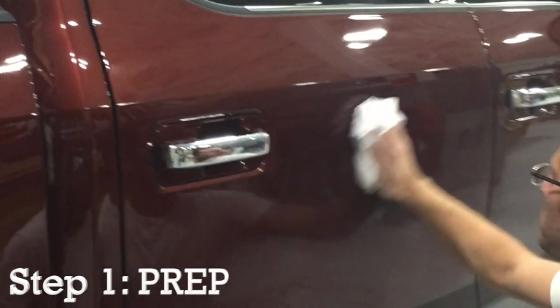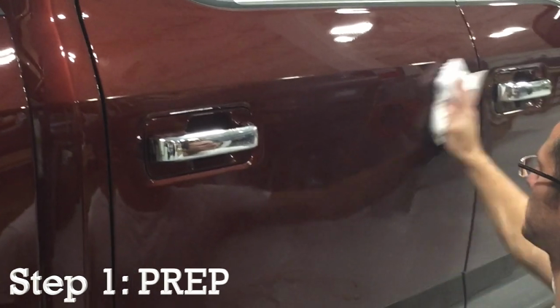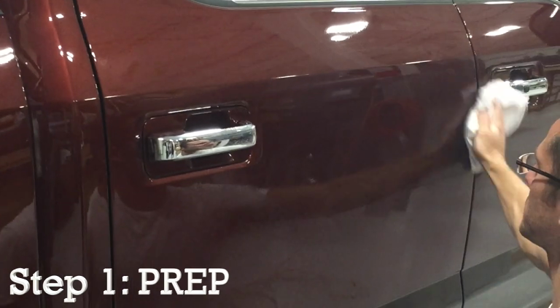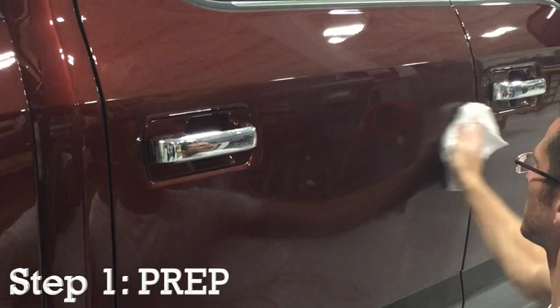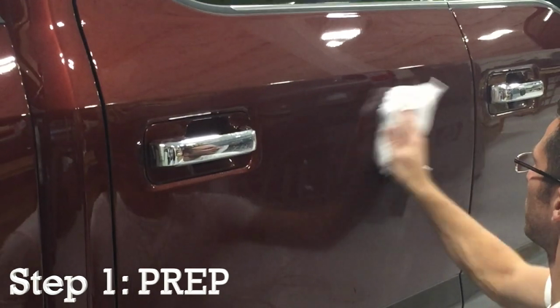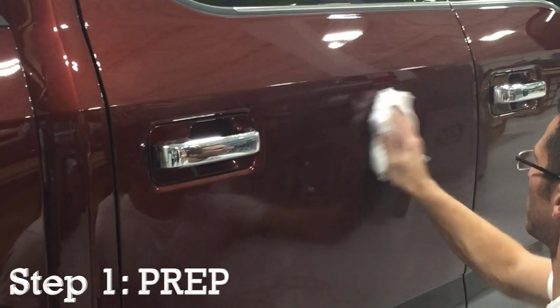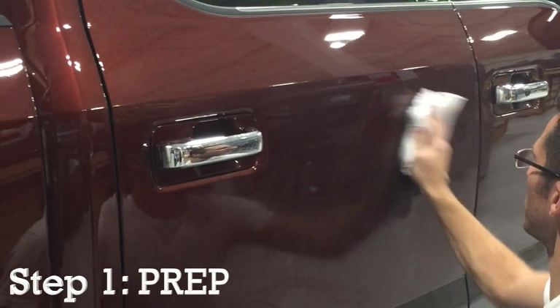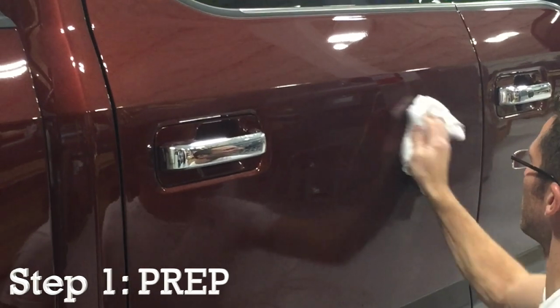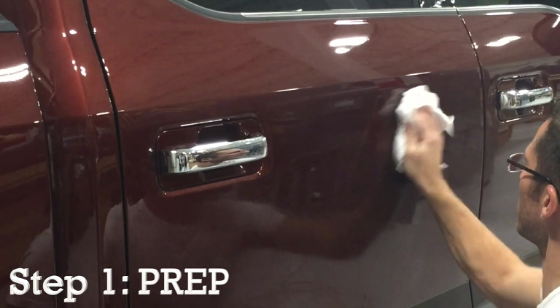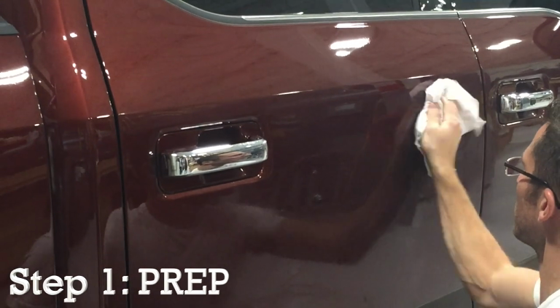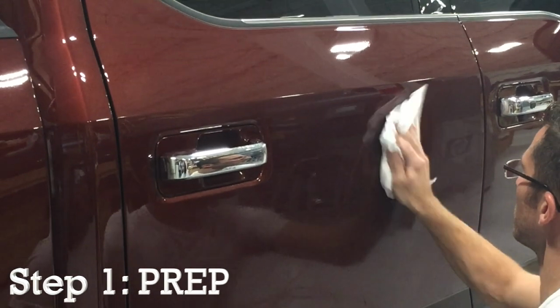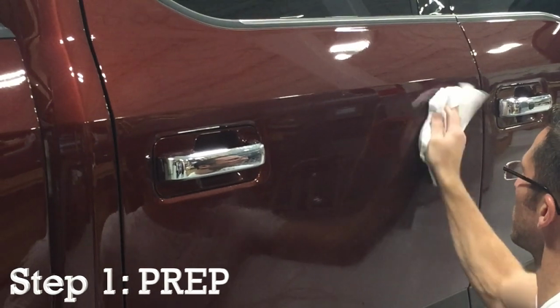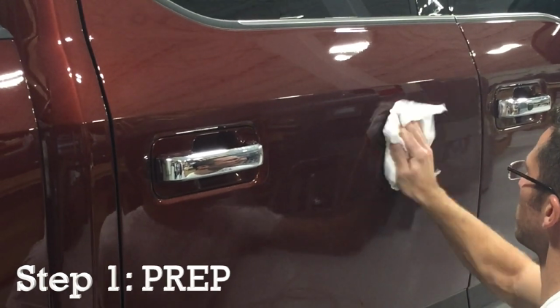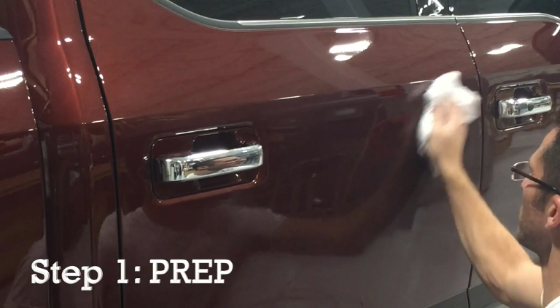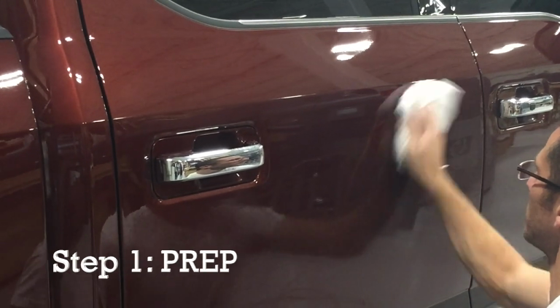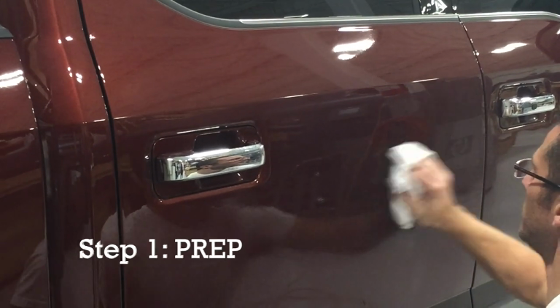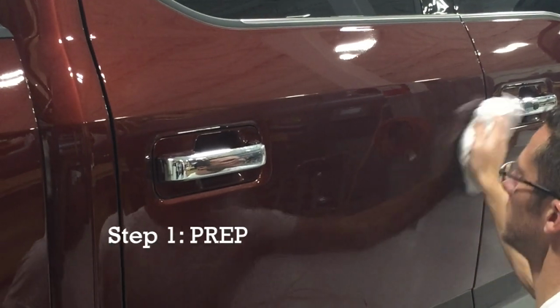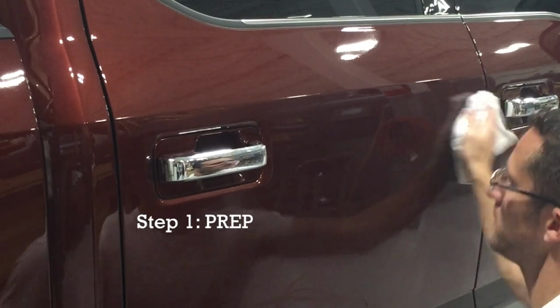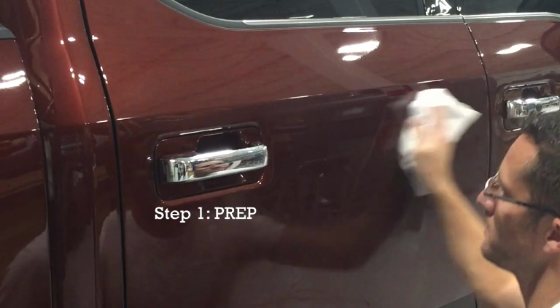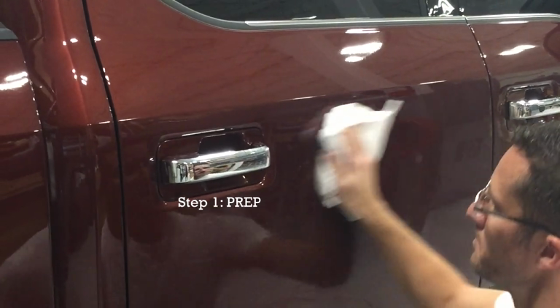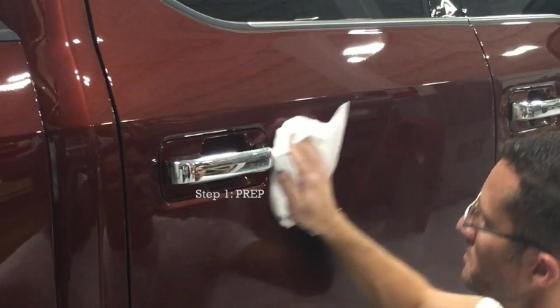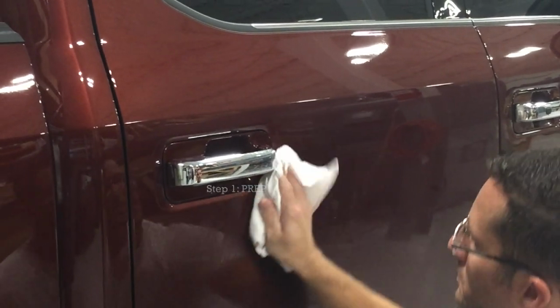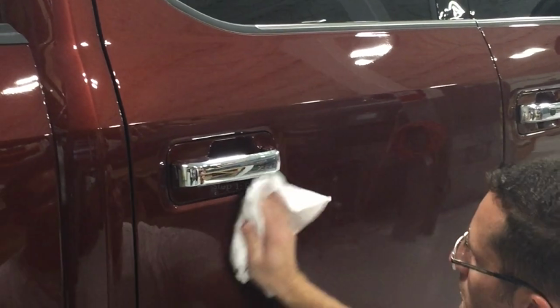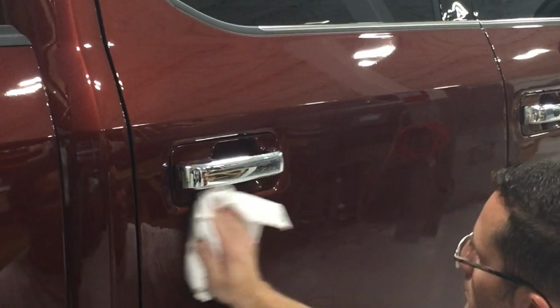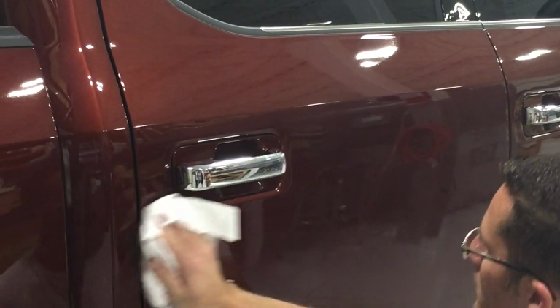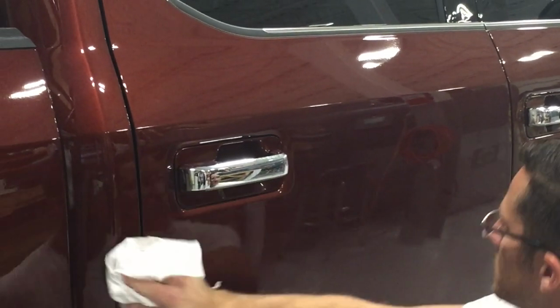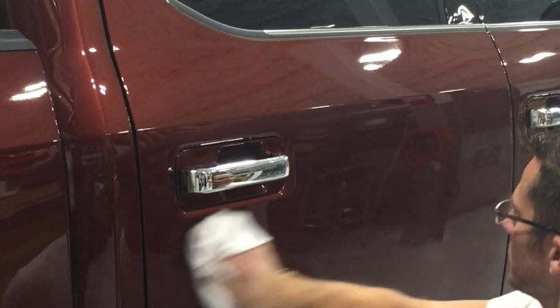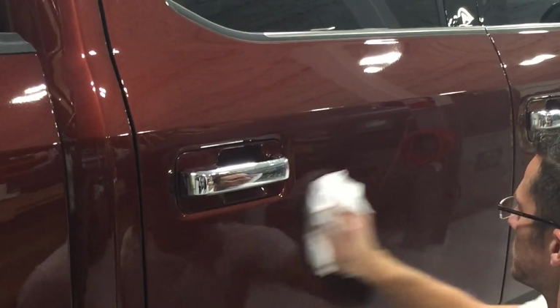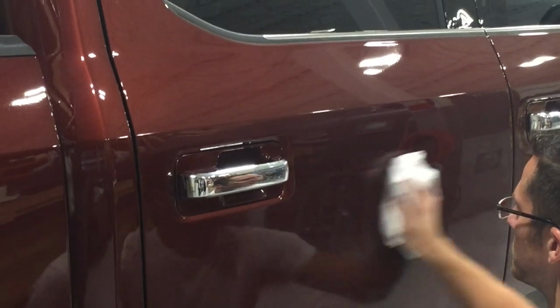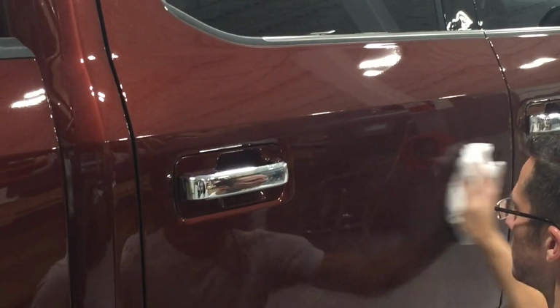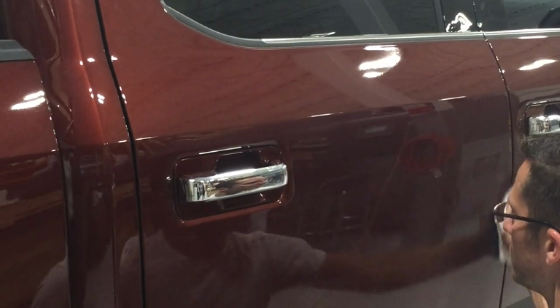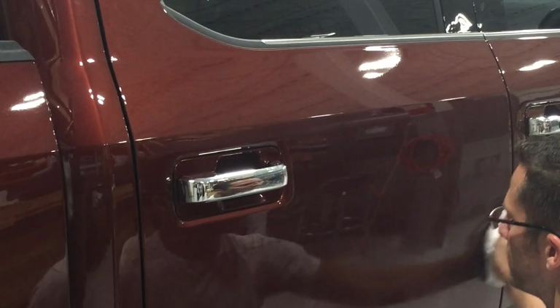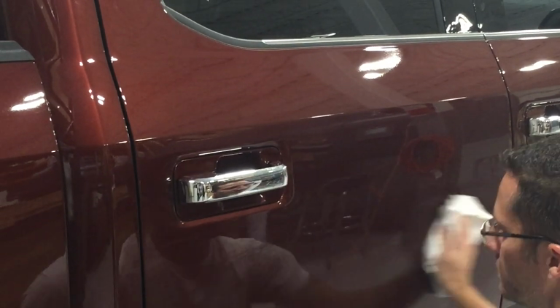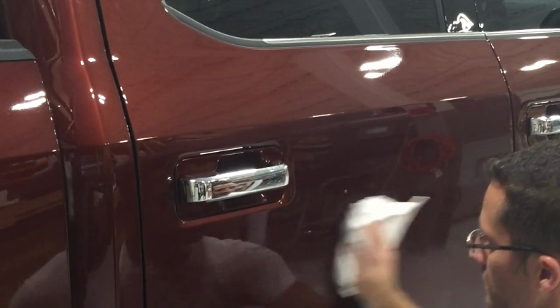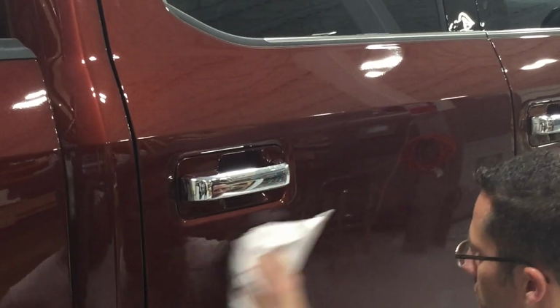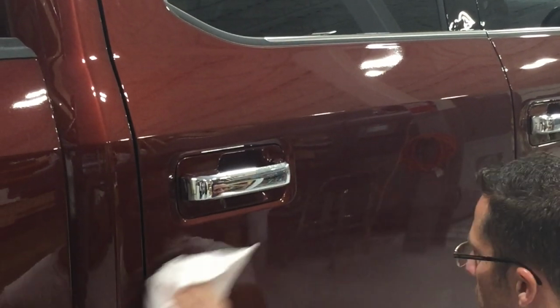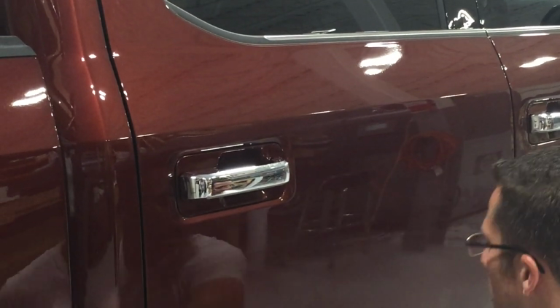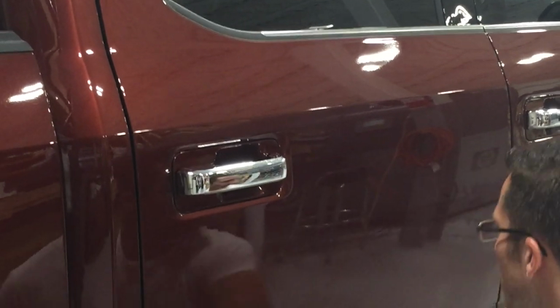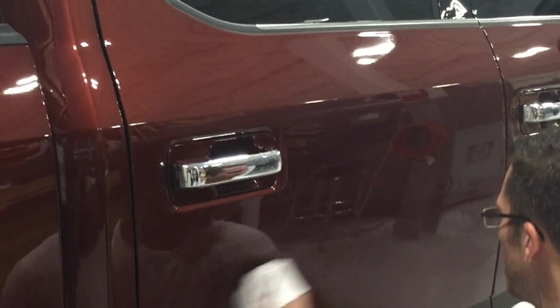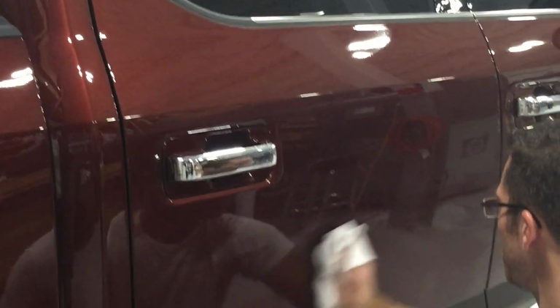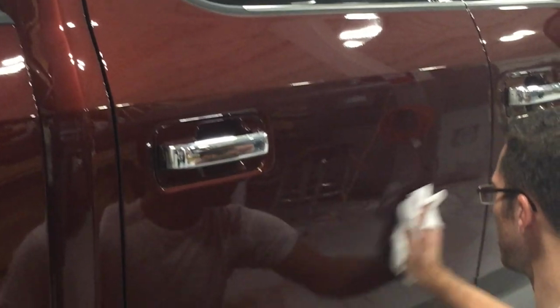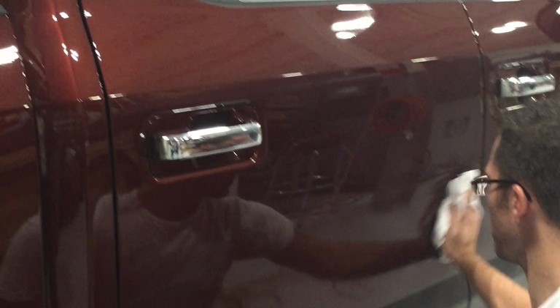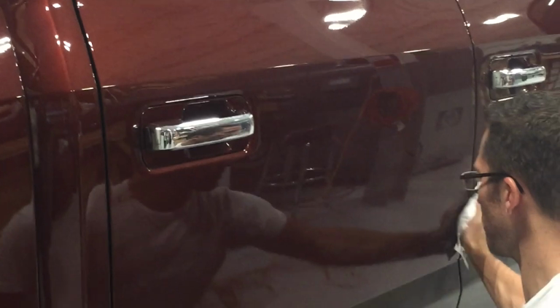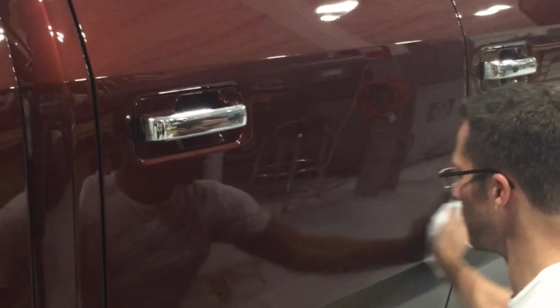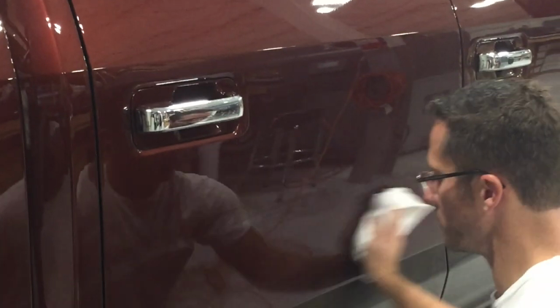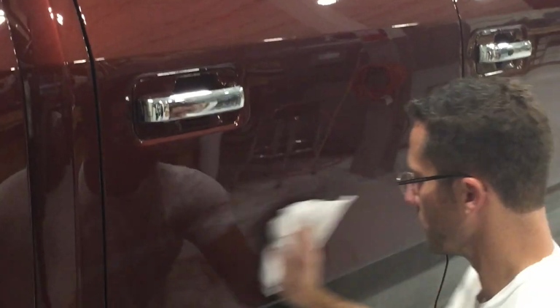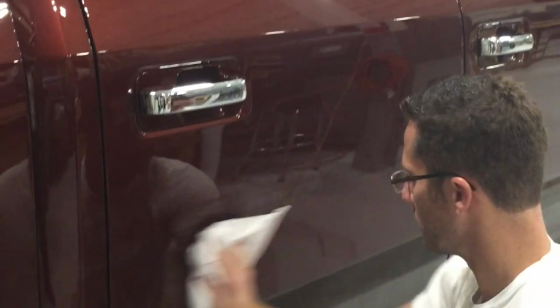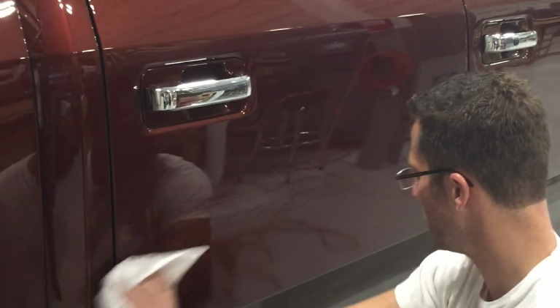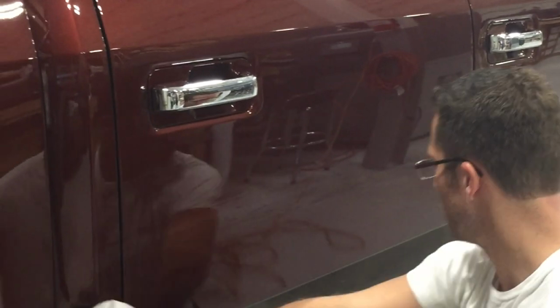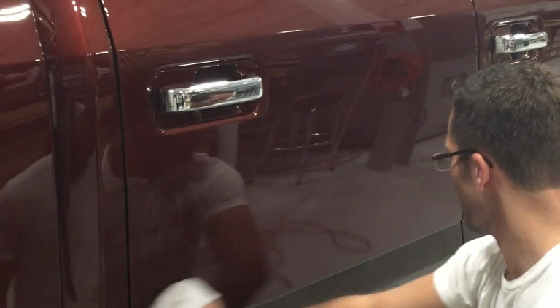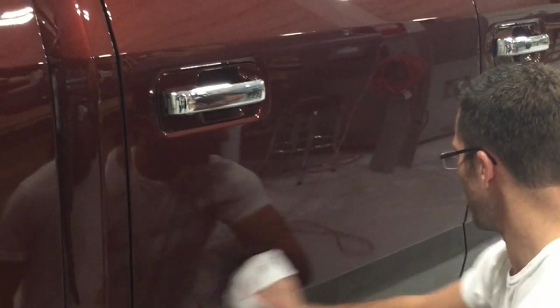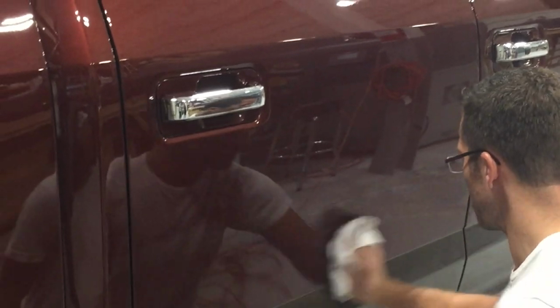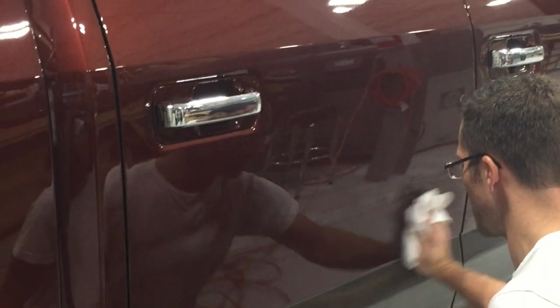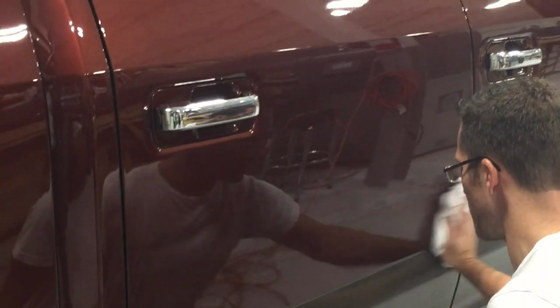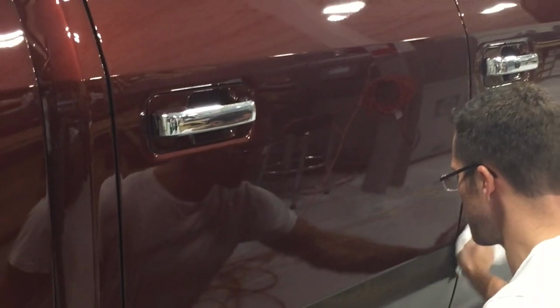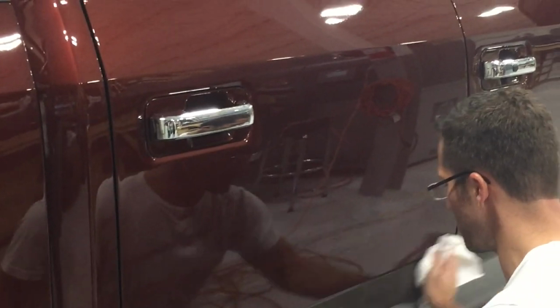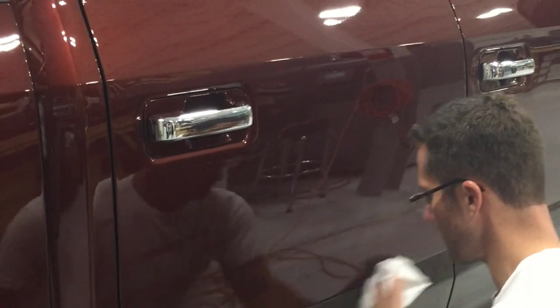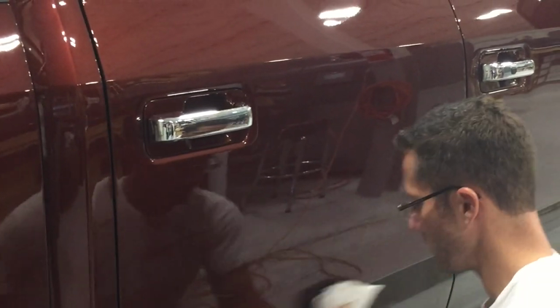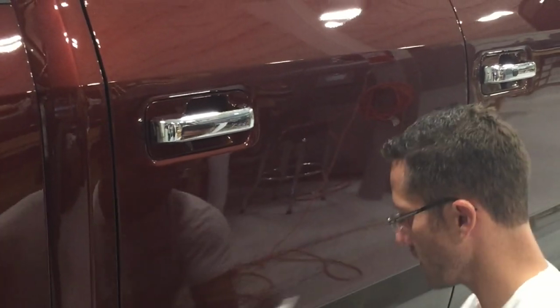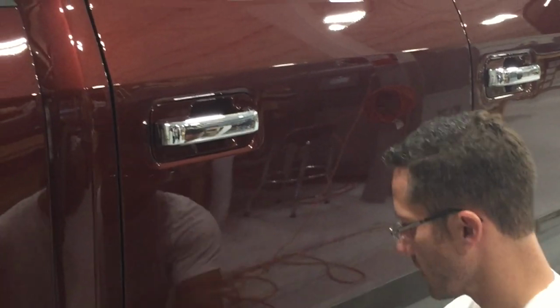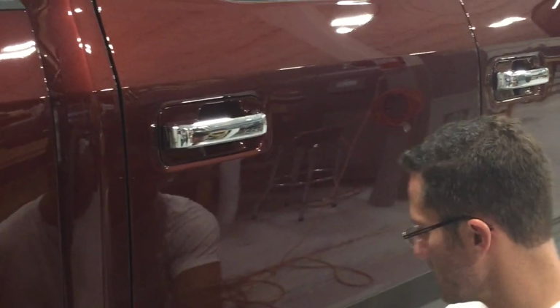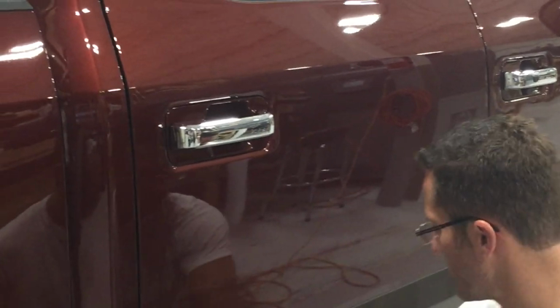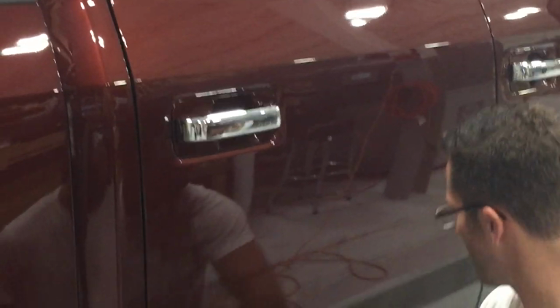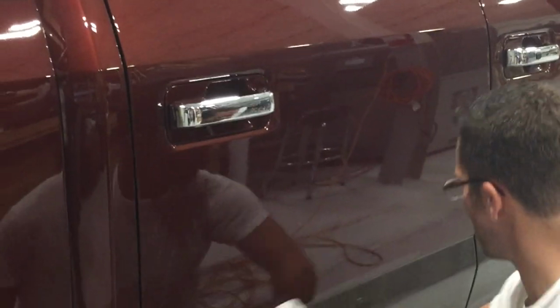Yep, just giving it a quick clean — making sure there's no road debris or dust or anything on the side.